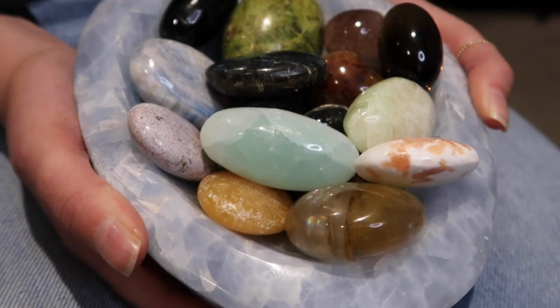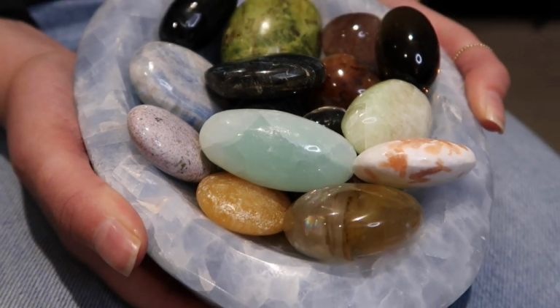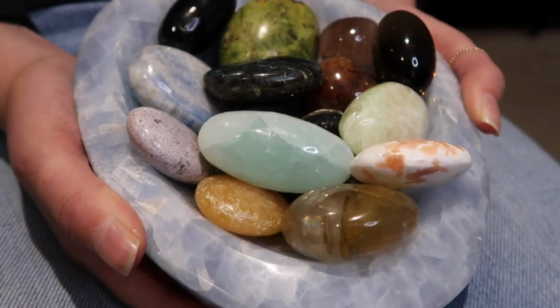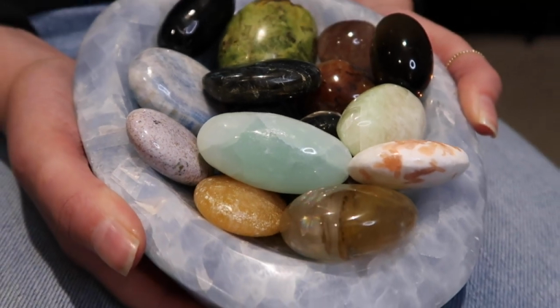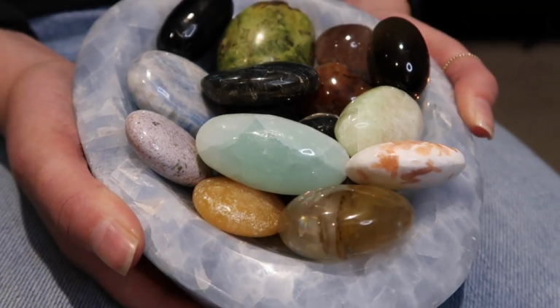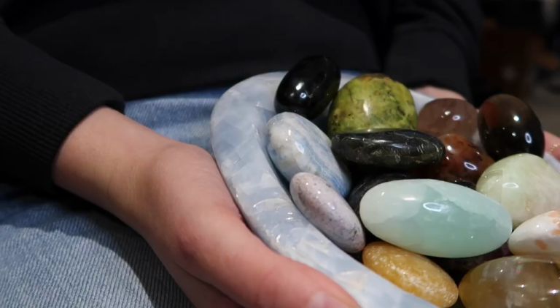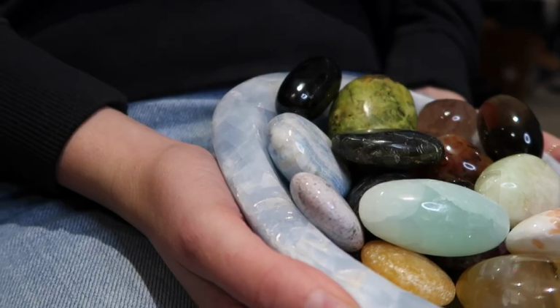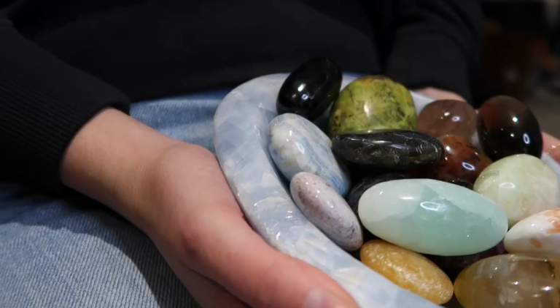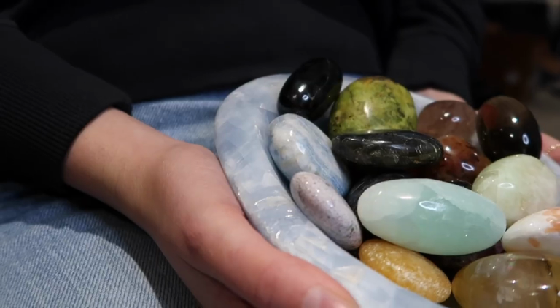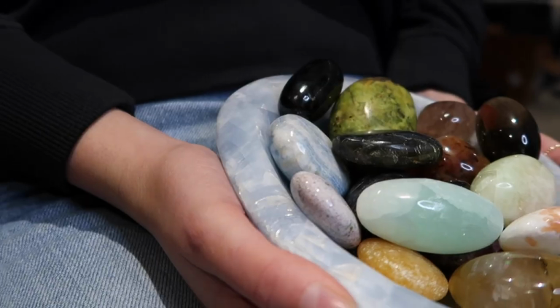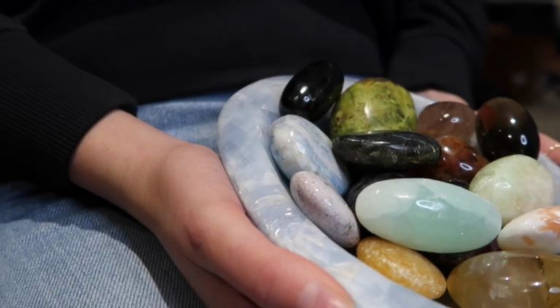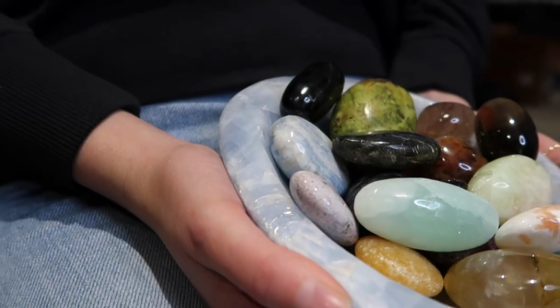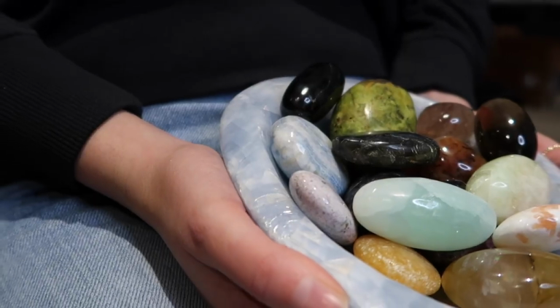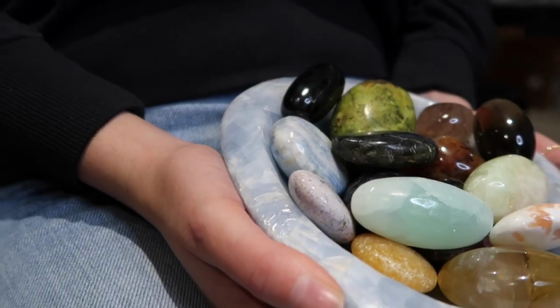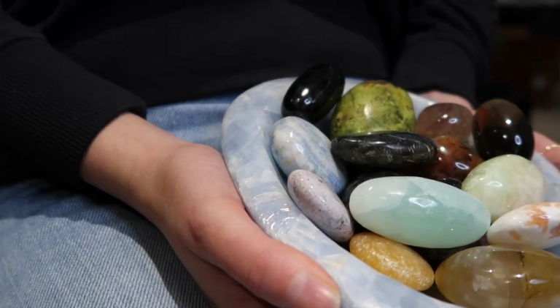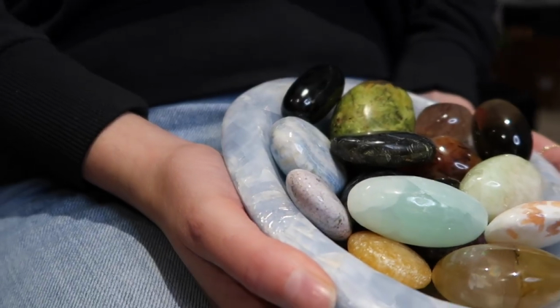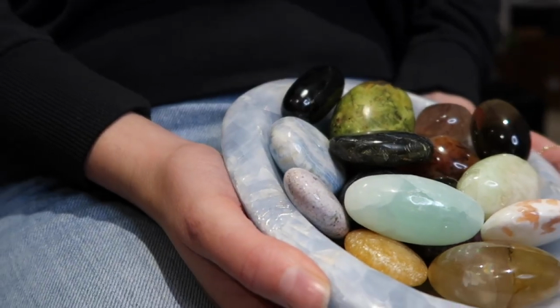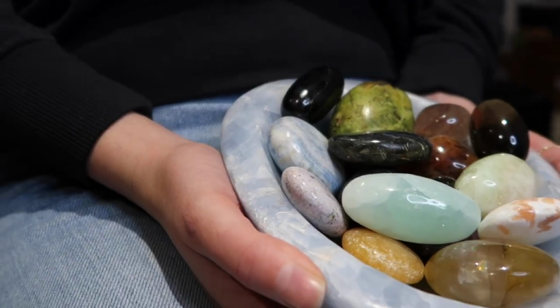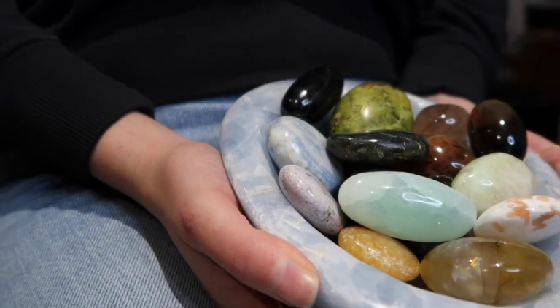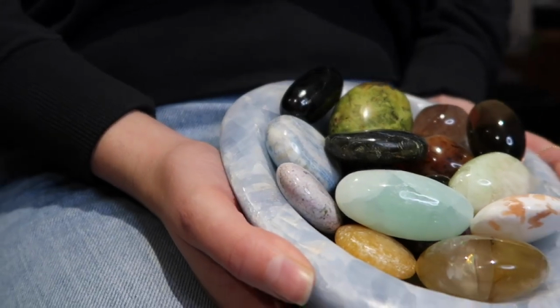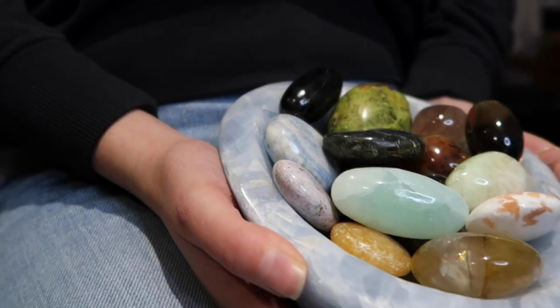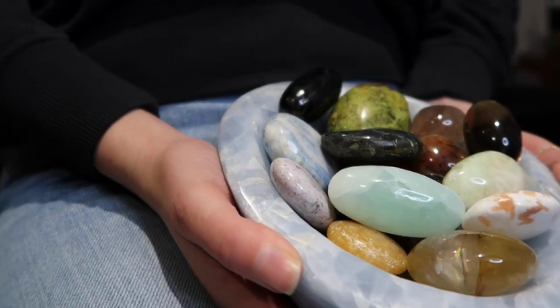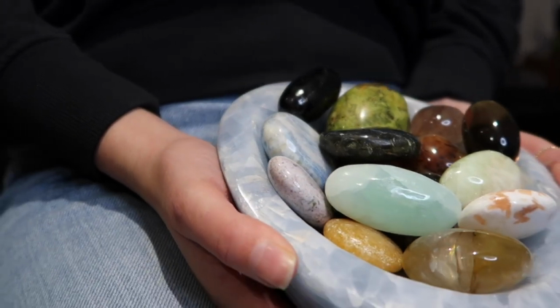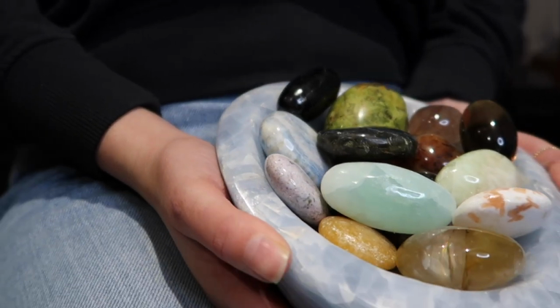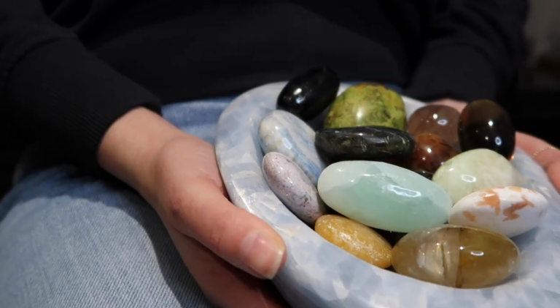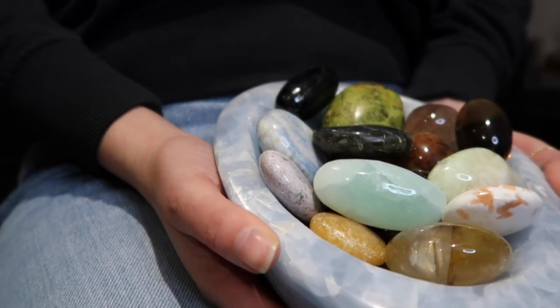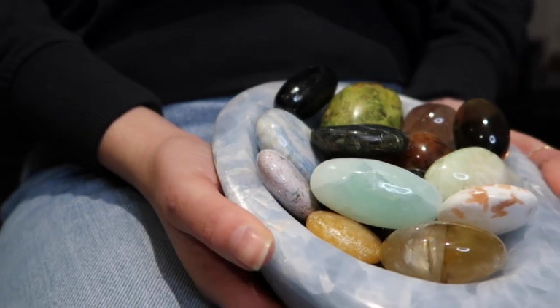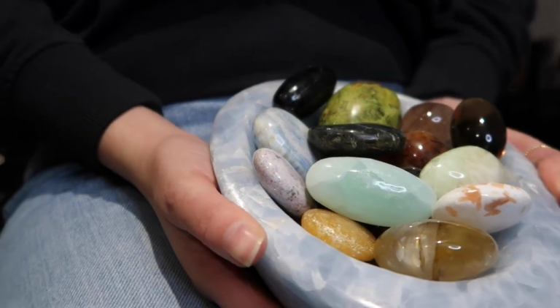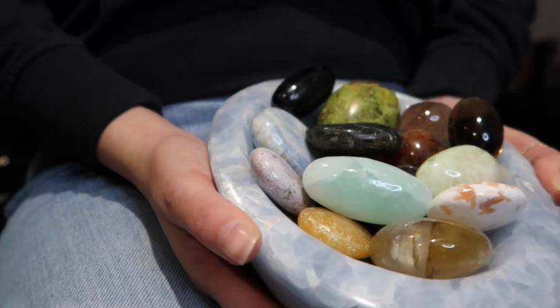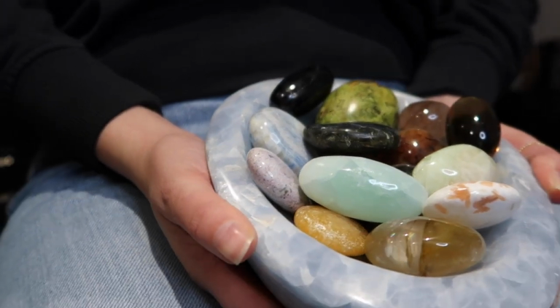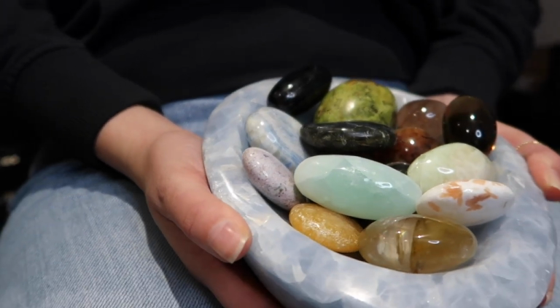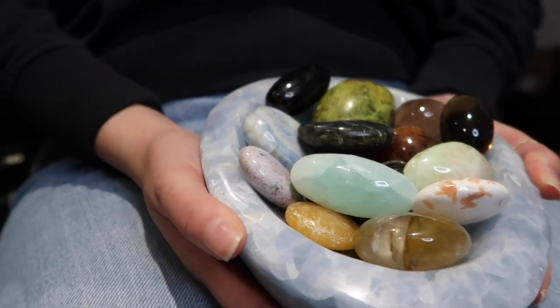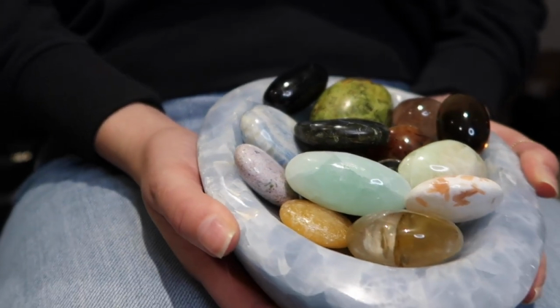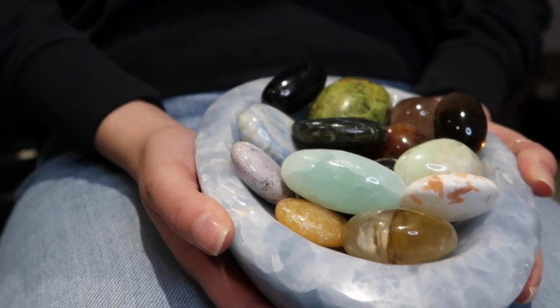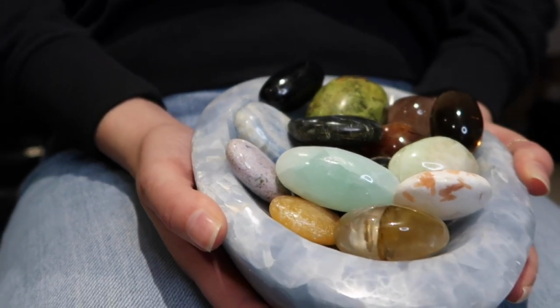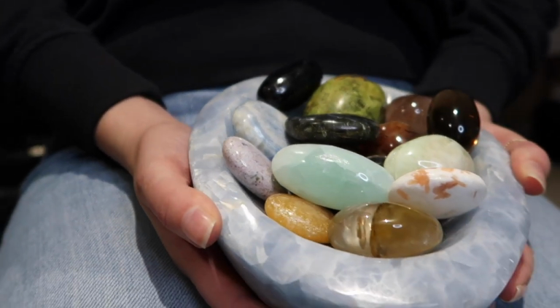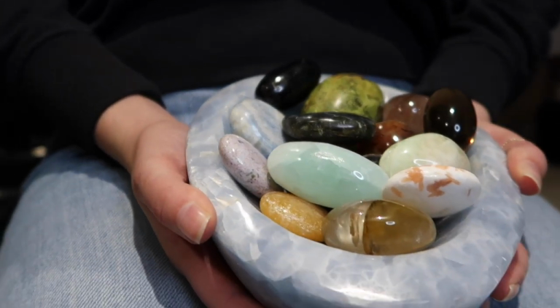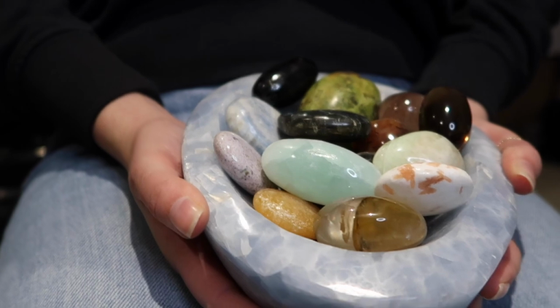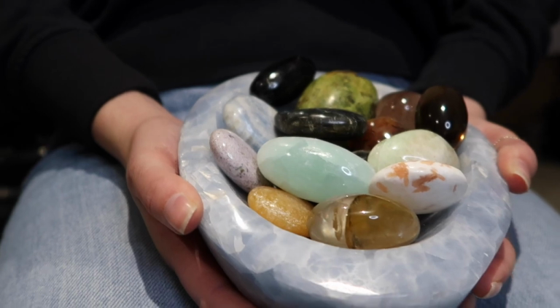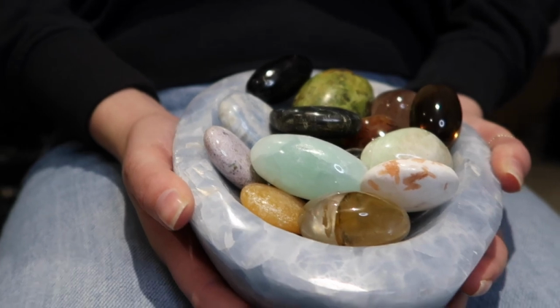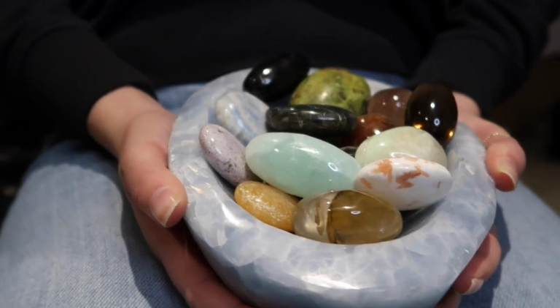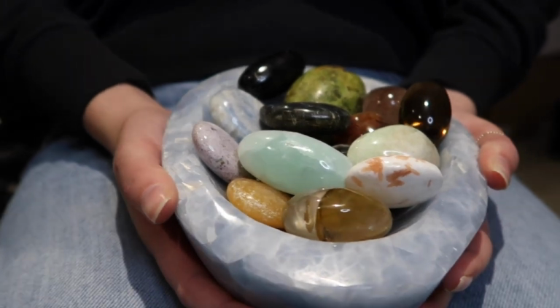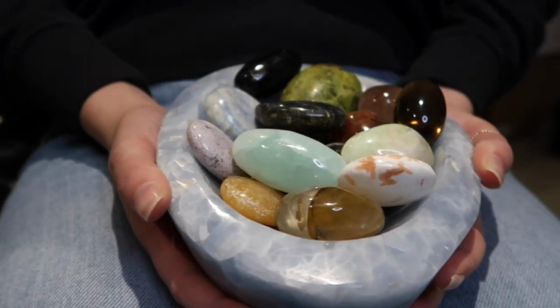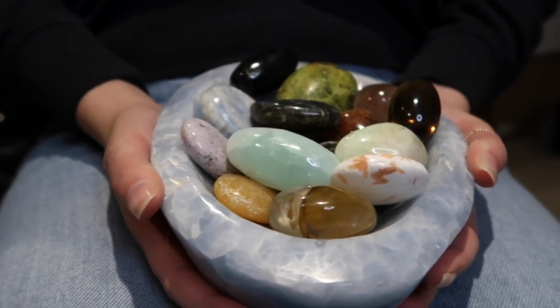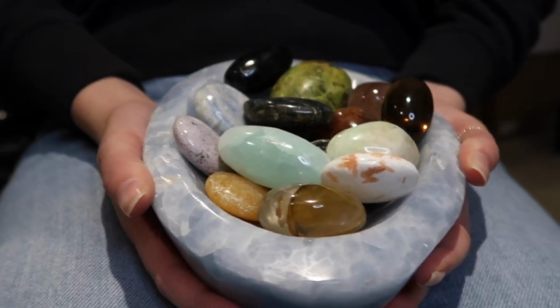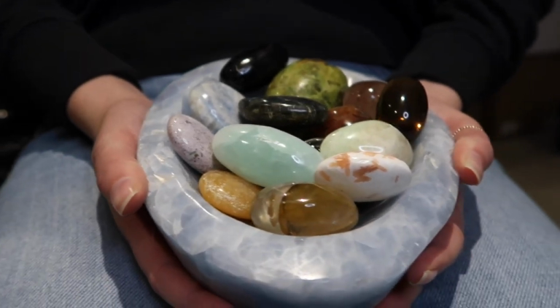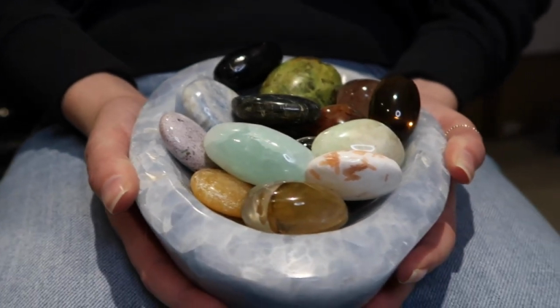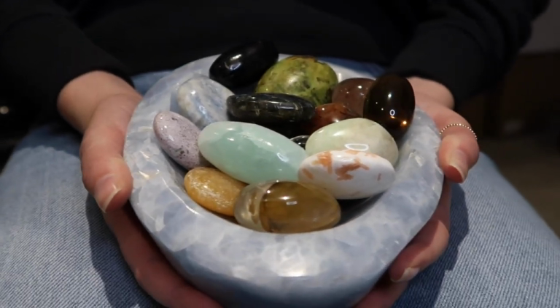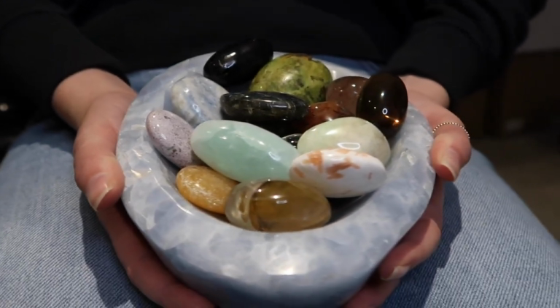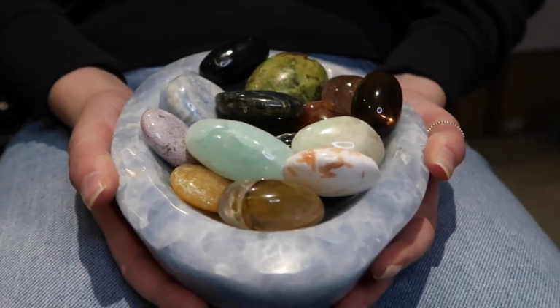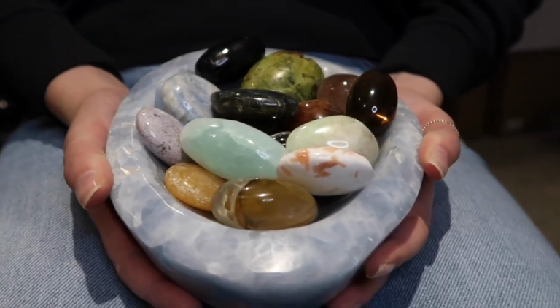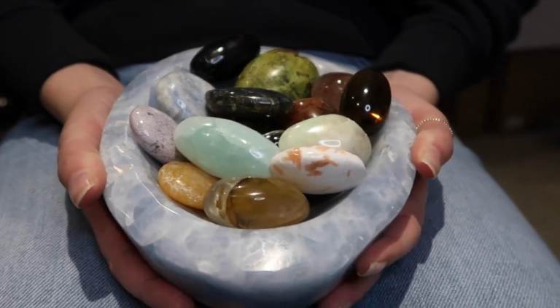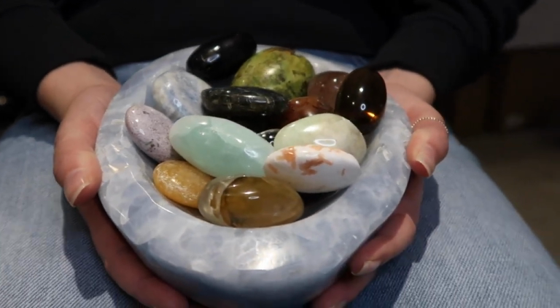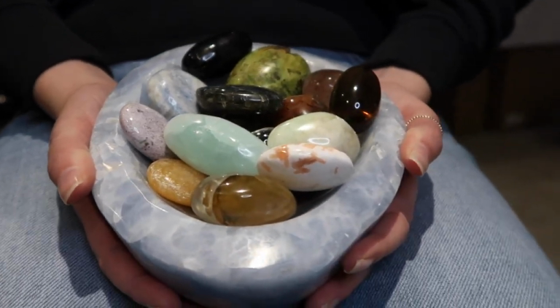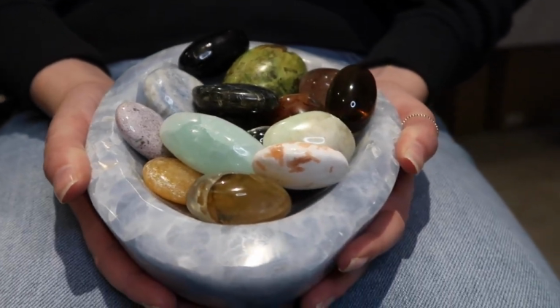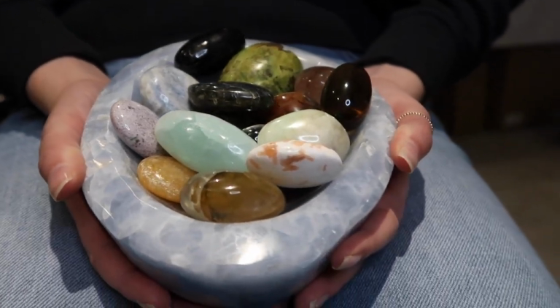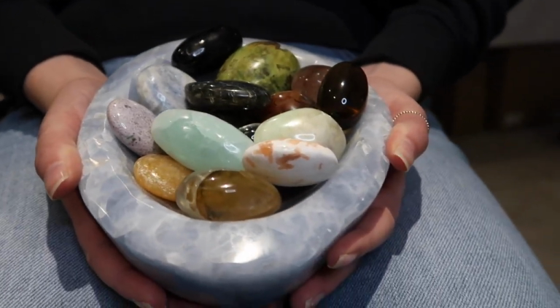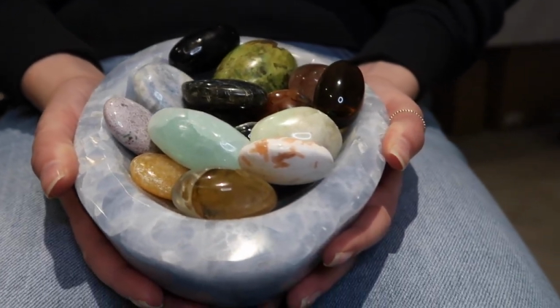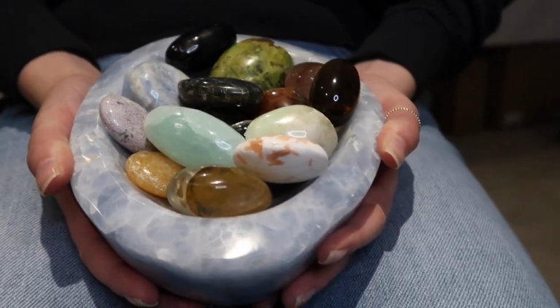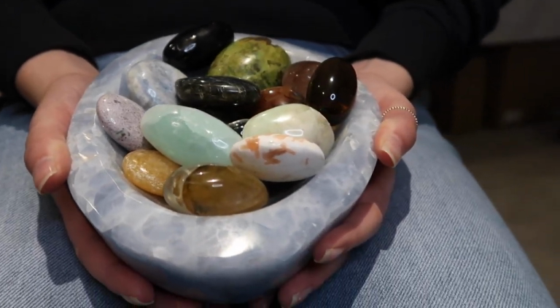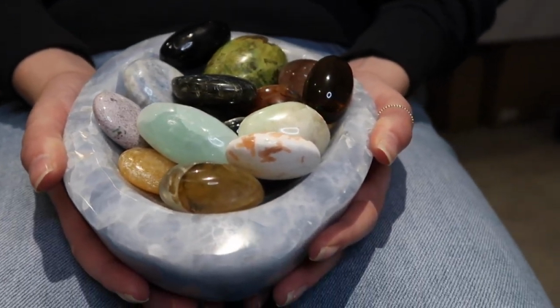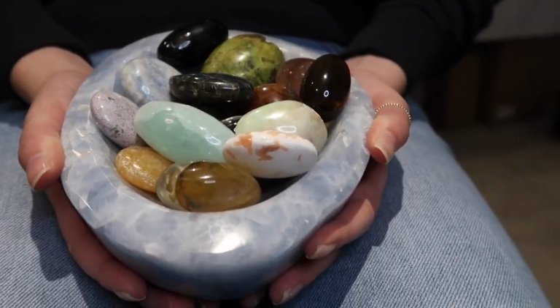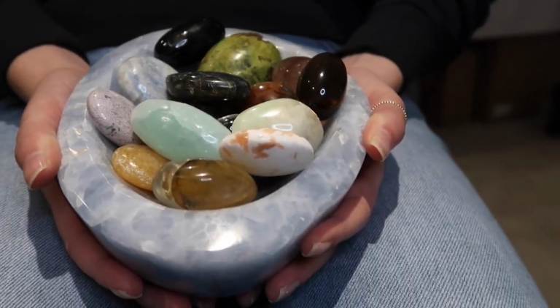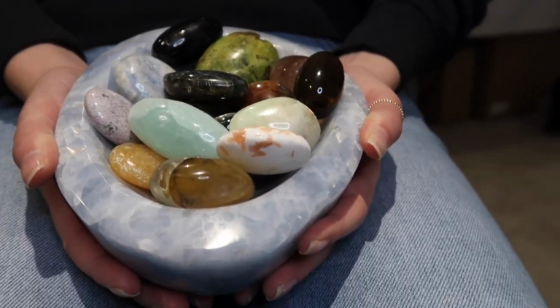I also keep this in my office just so it's easily available to me, and I can grab whichever palm stone I'd like to use for the day.